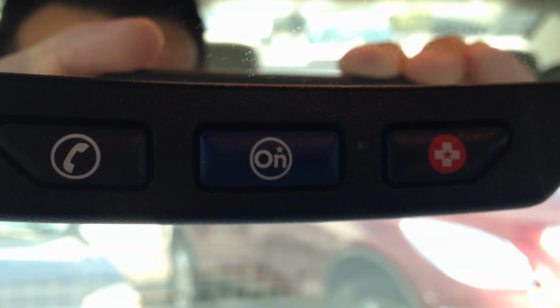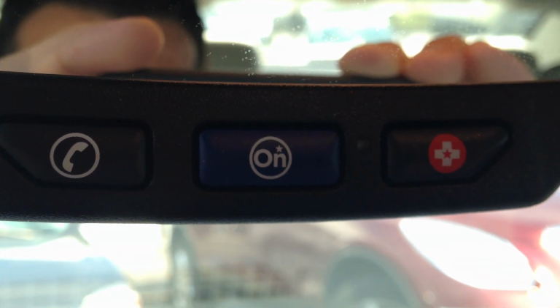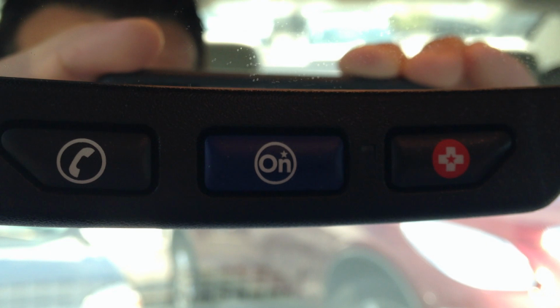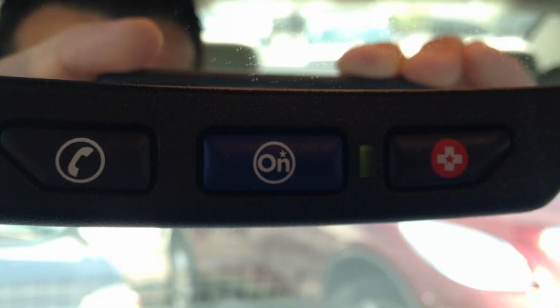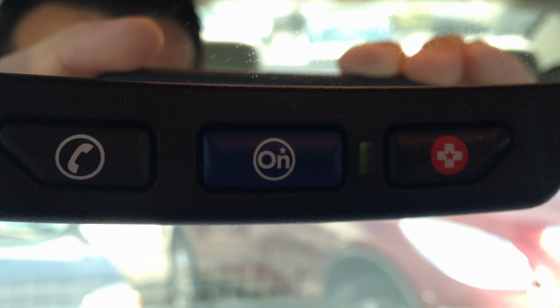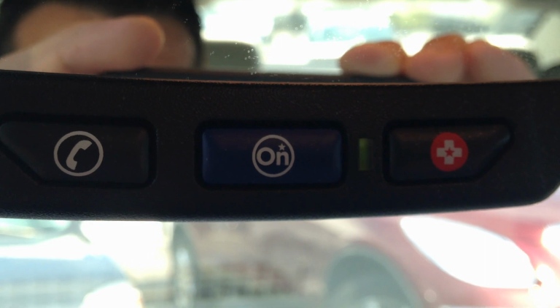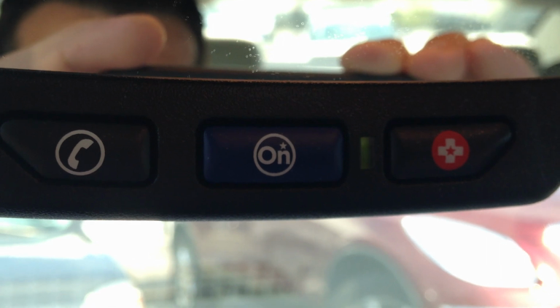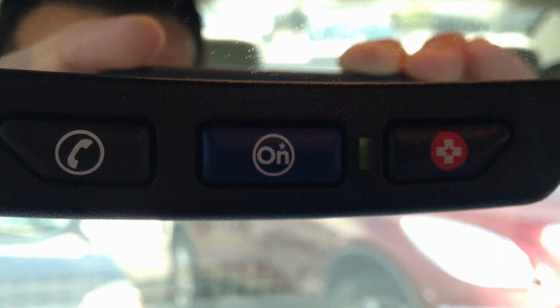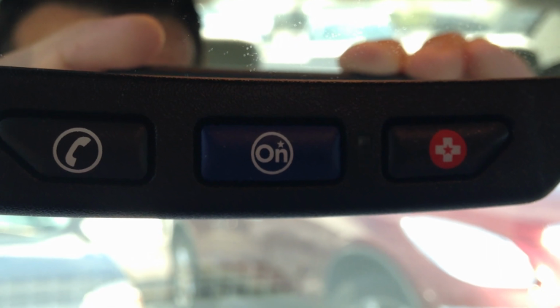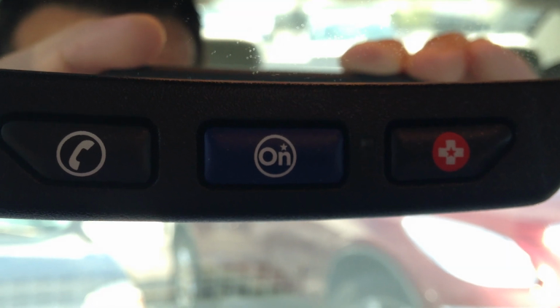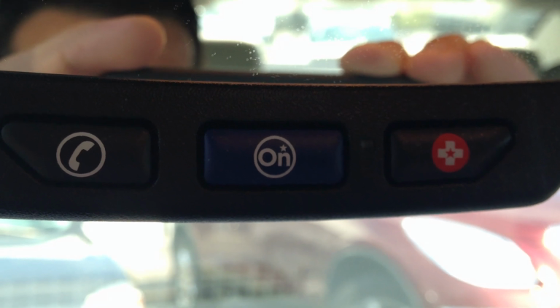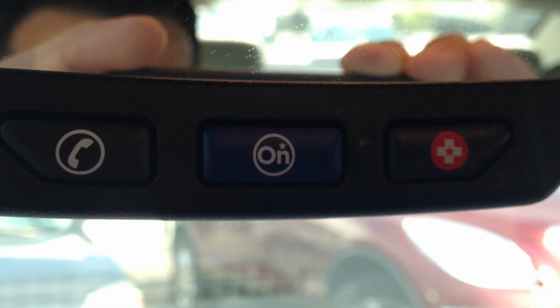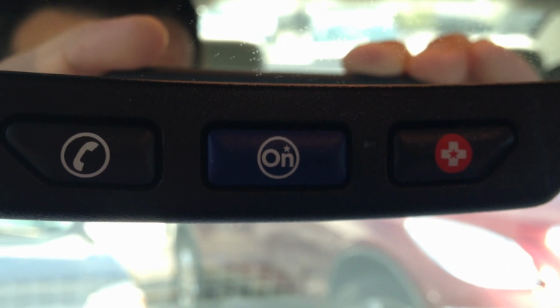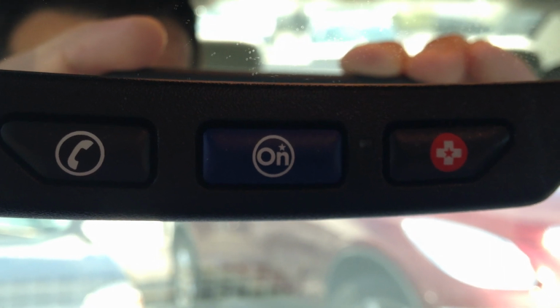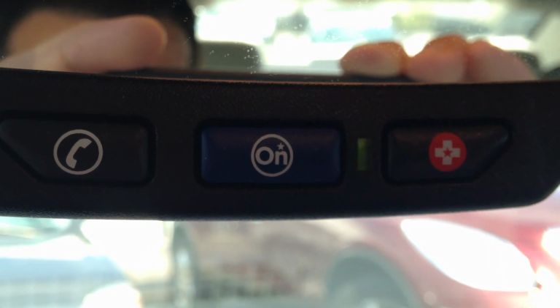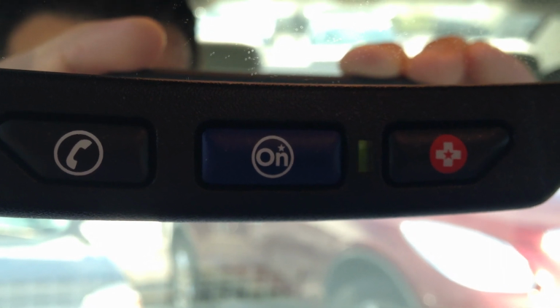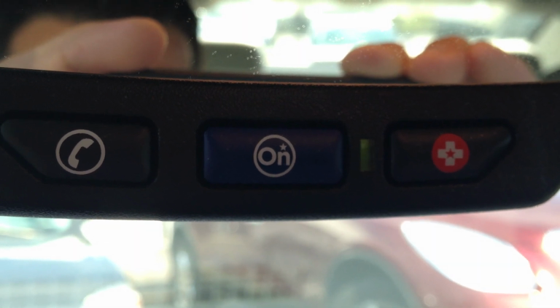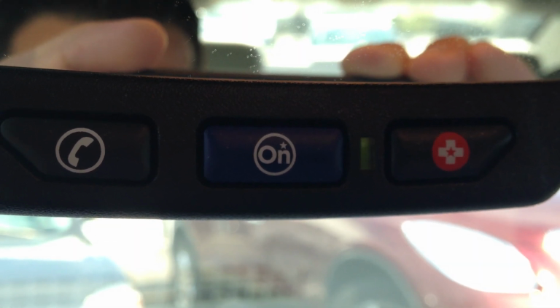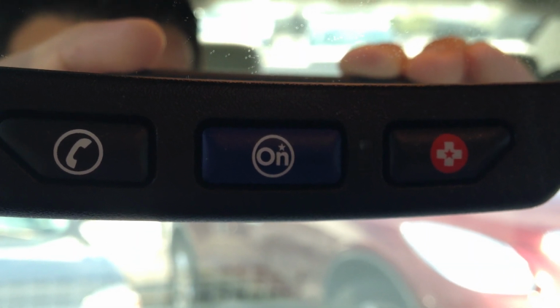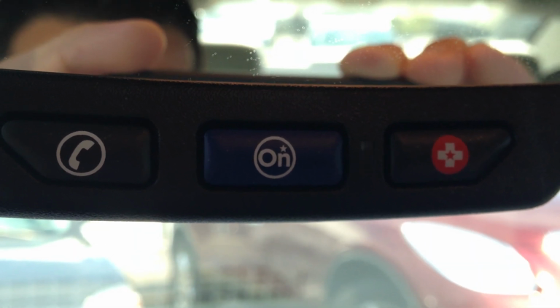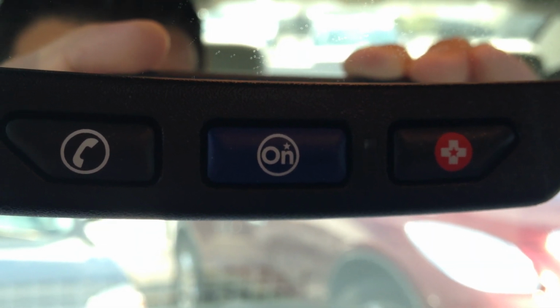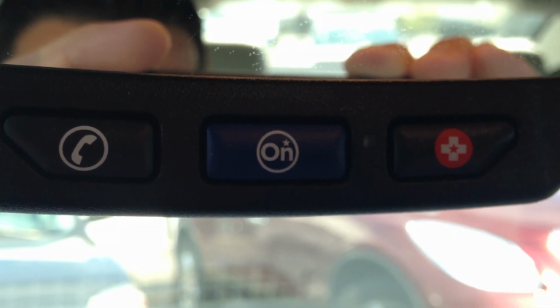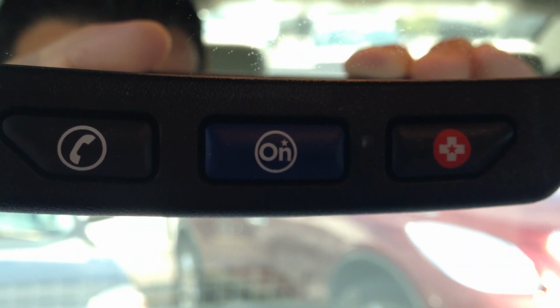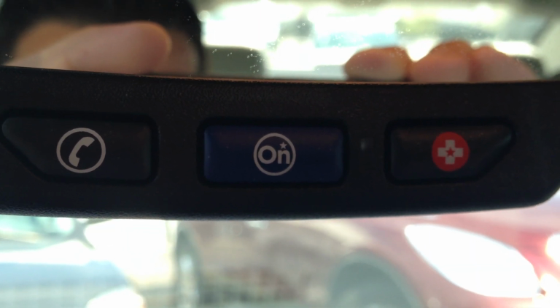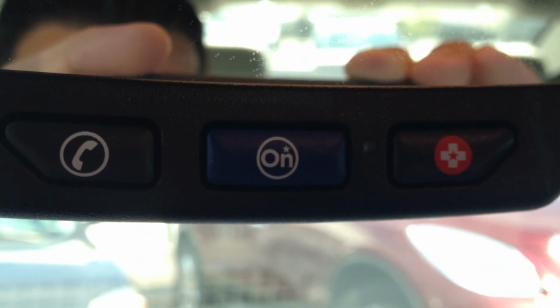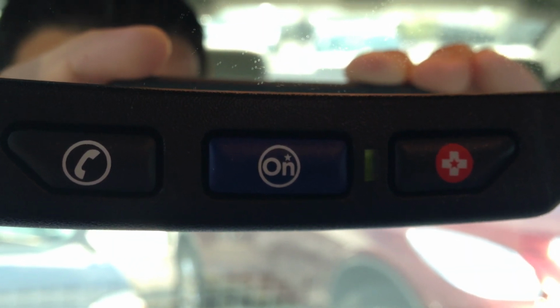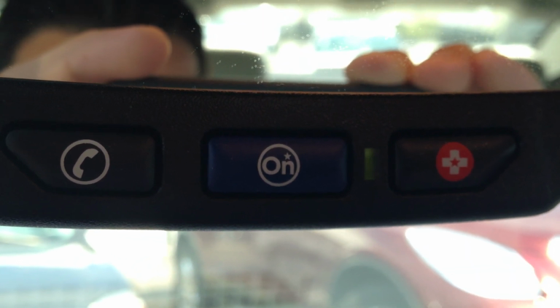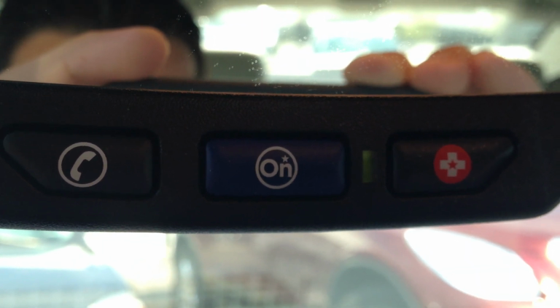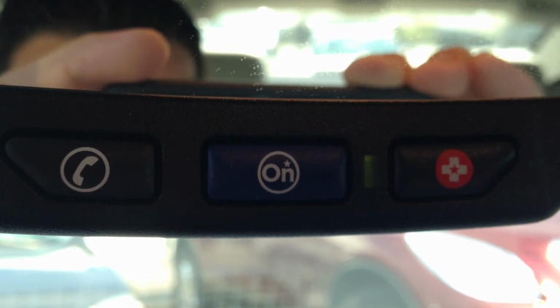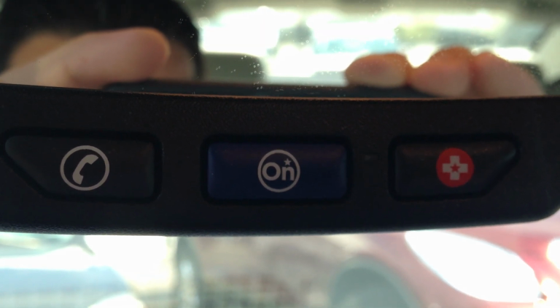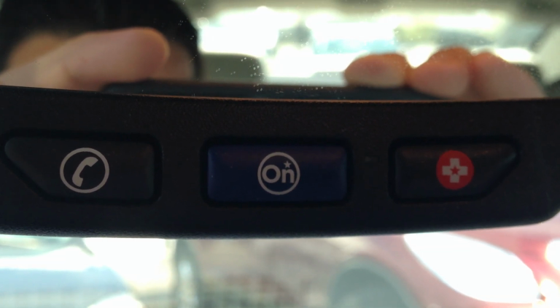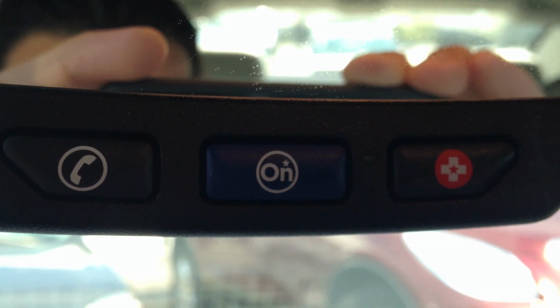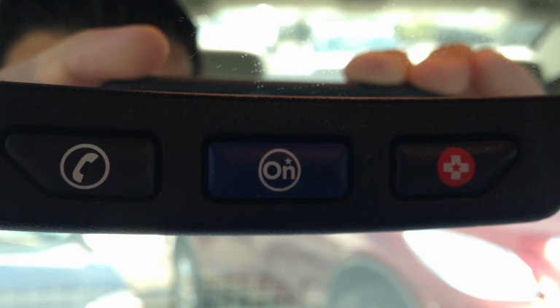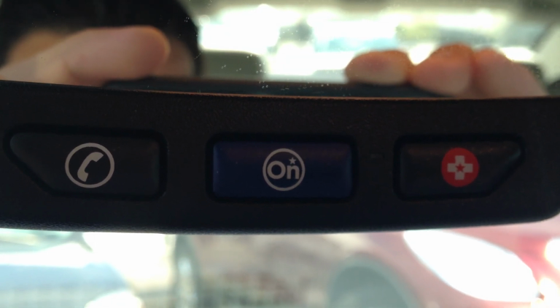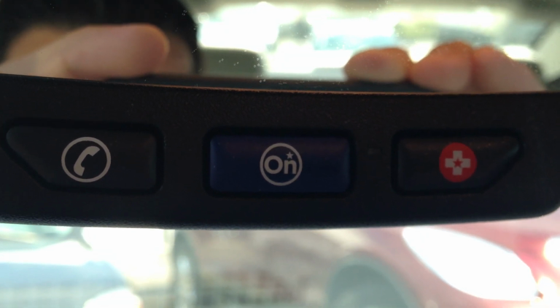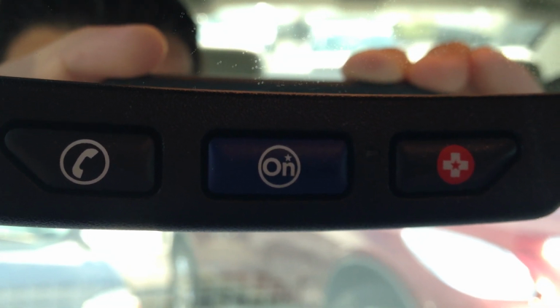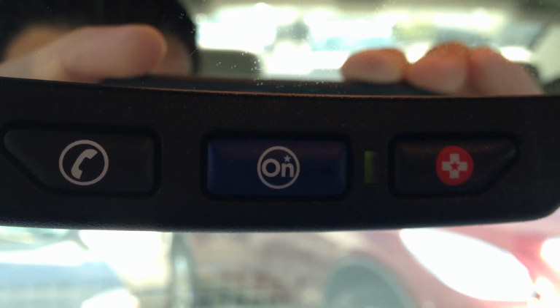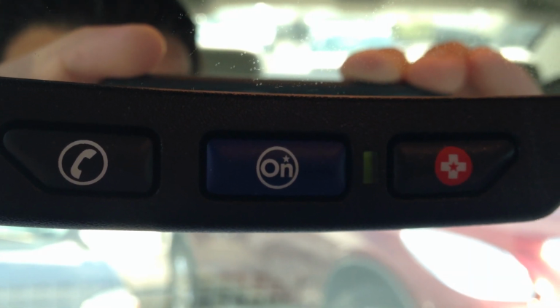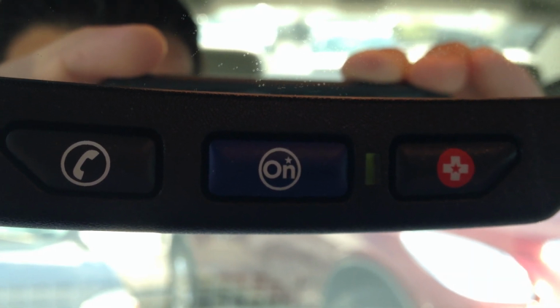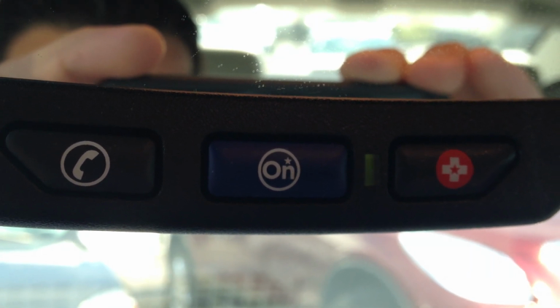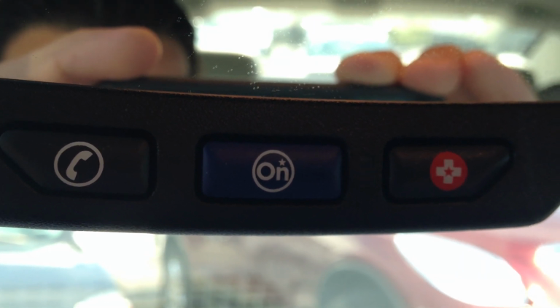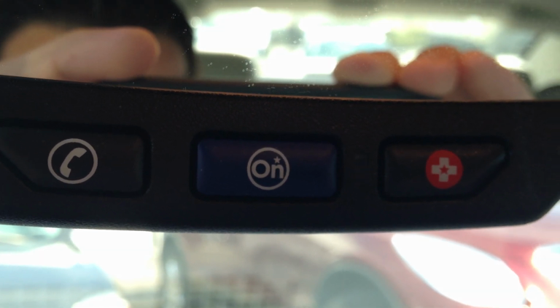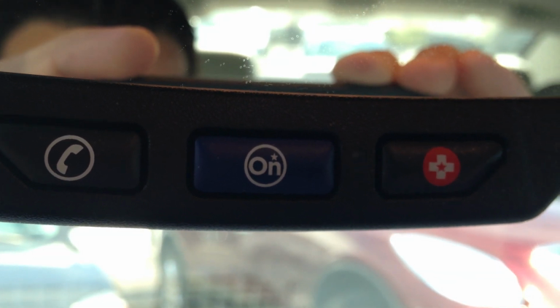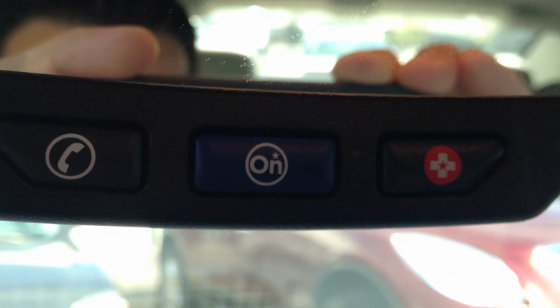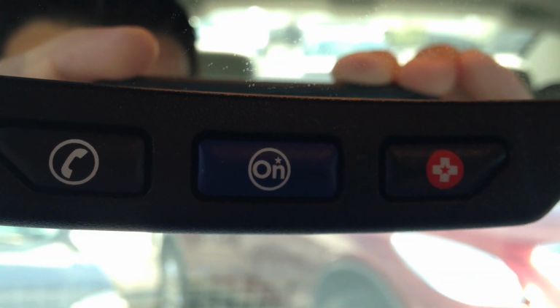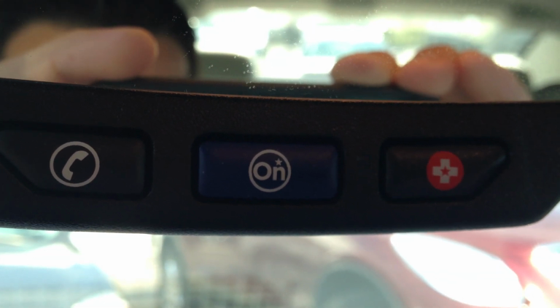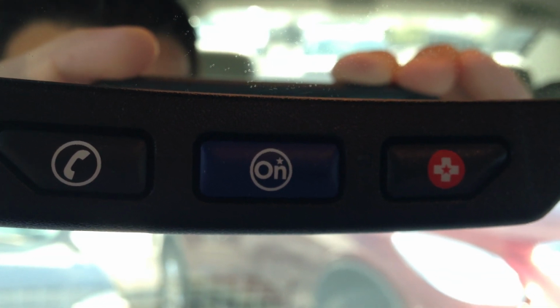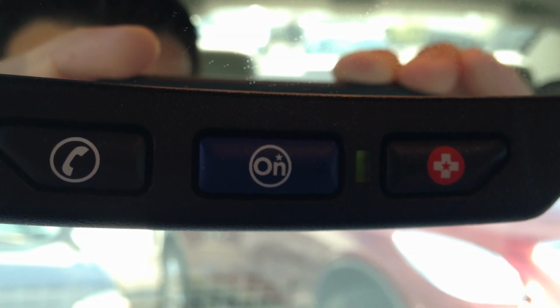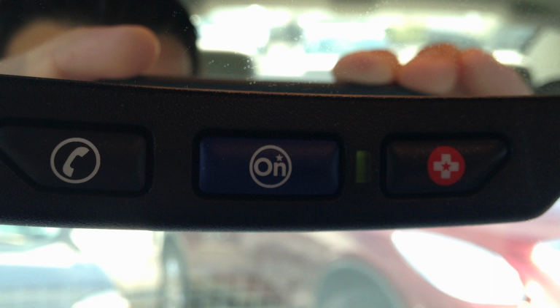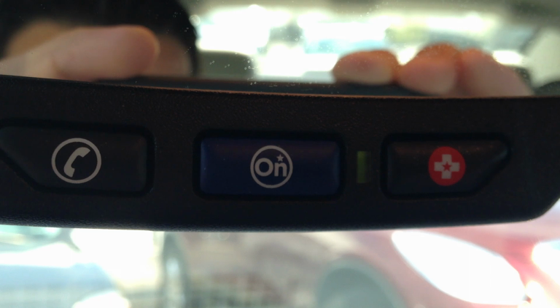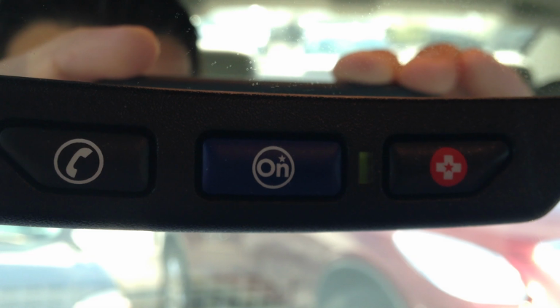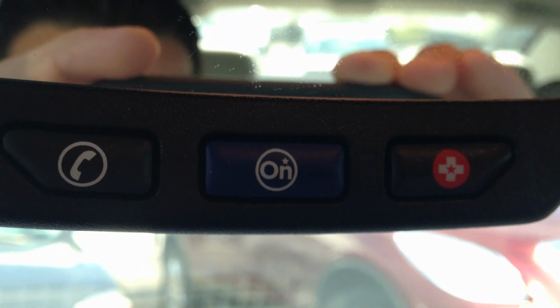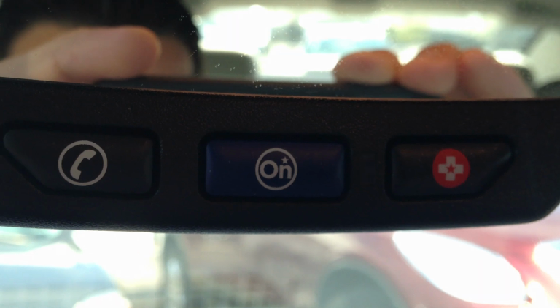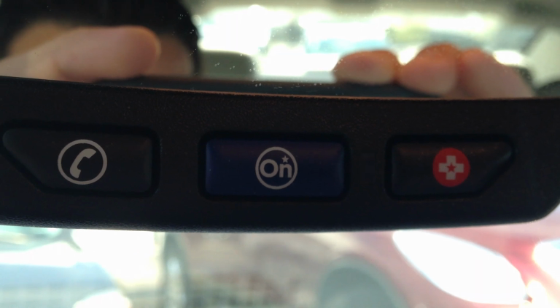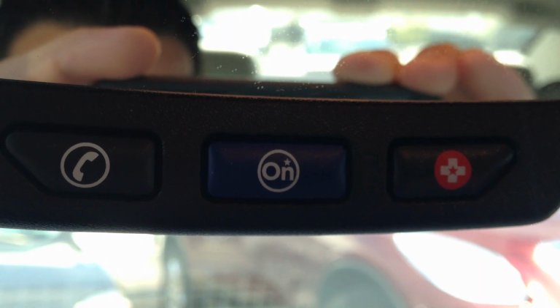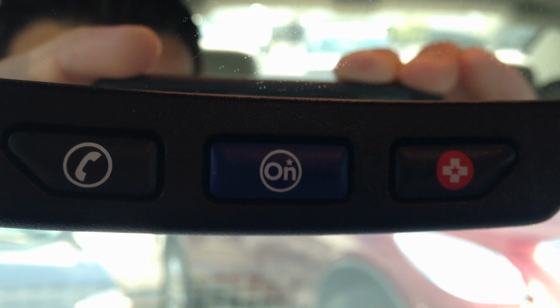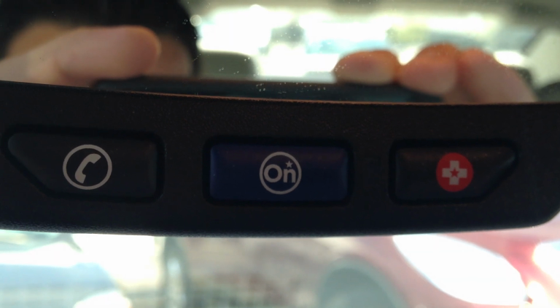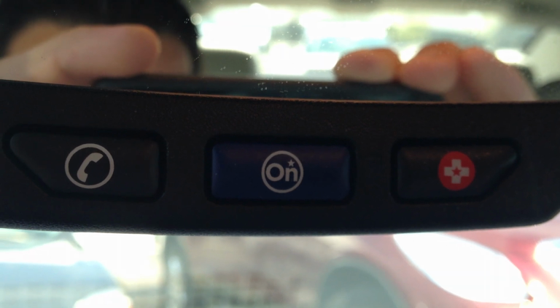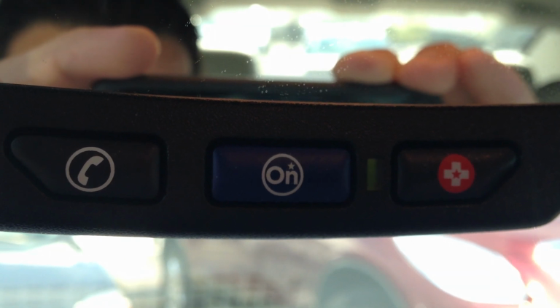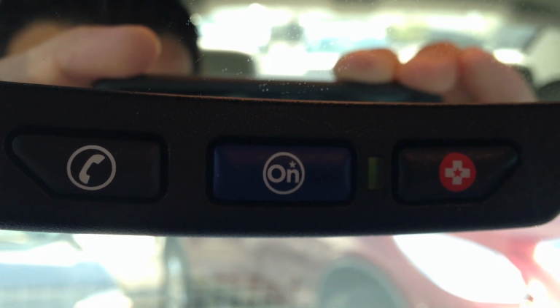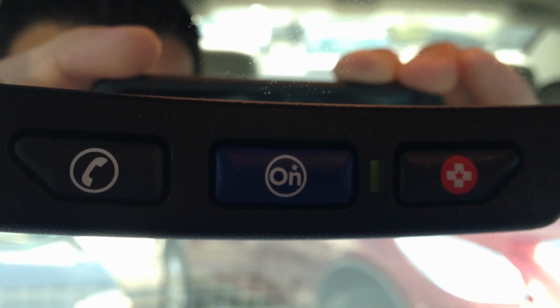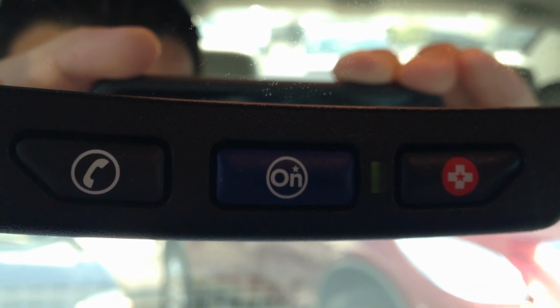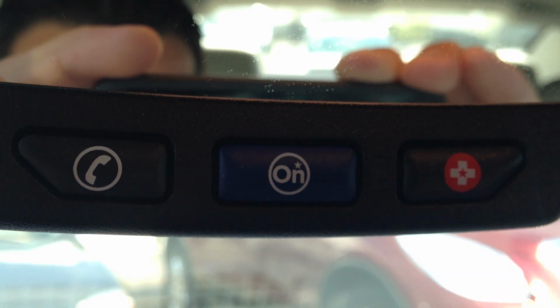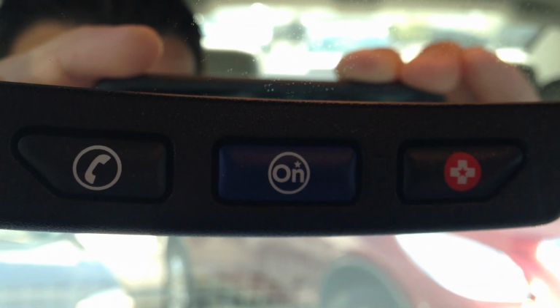Comerica Park in Detroit, Michigan. Excellent. Thank you for that. It'll be one moment — I'll search that for you.